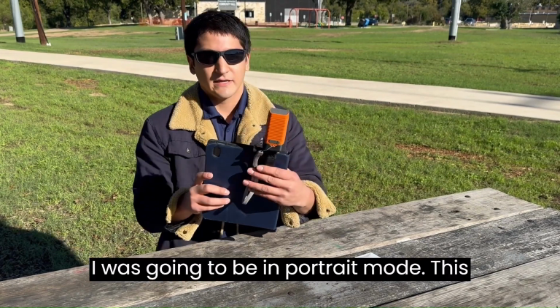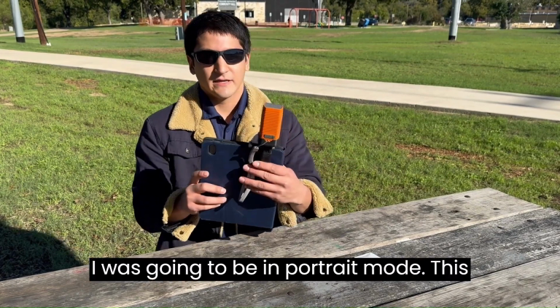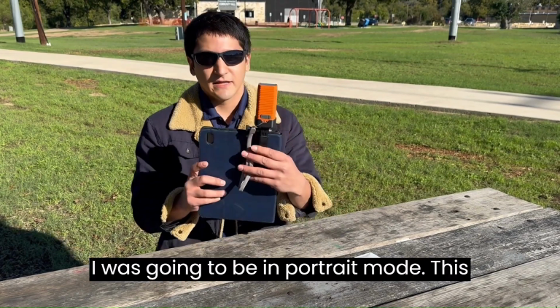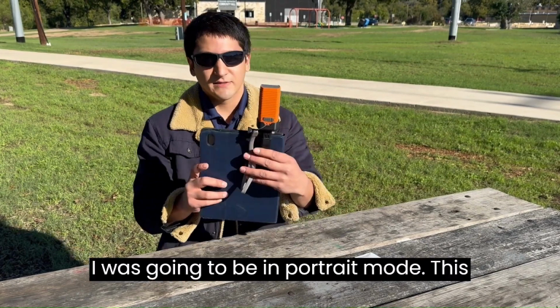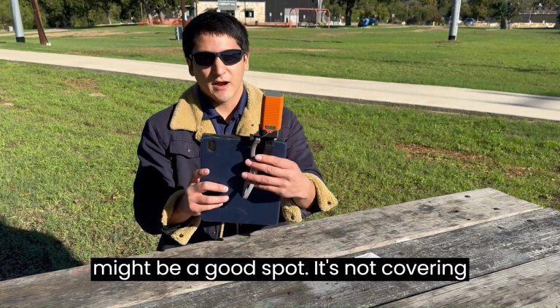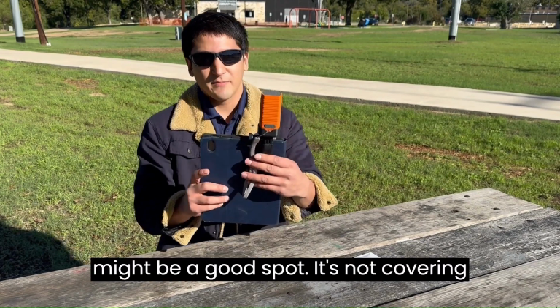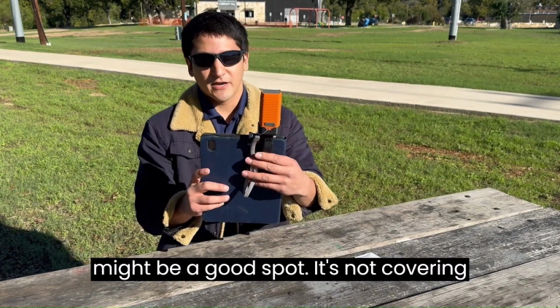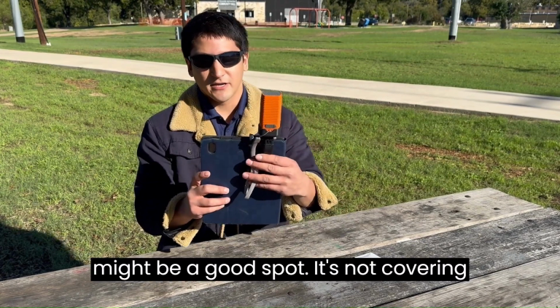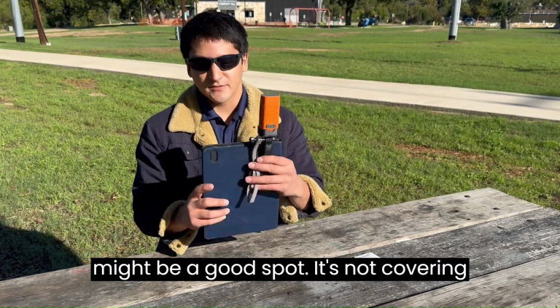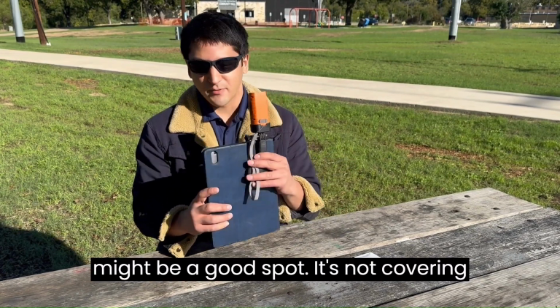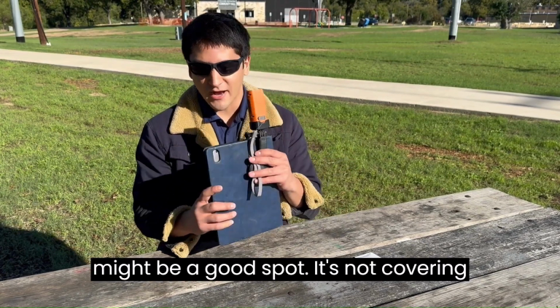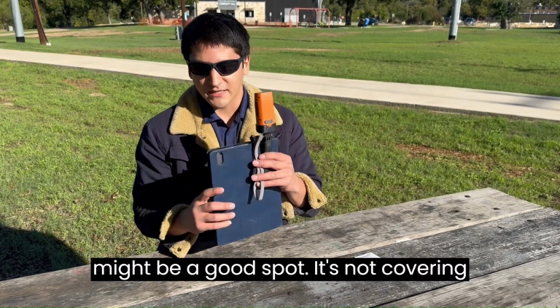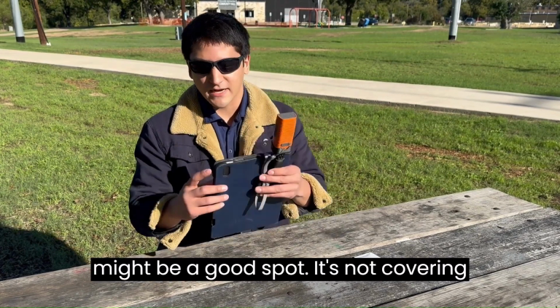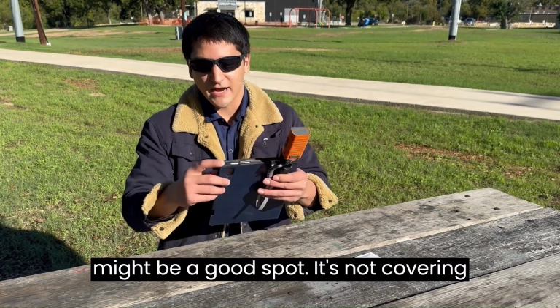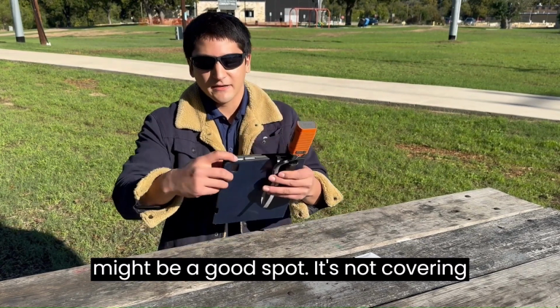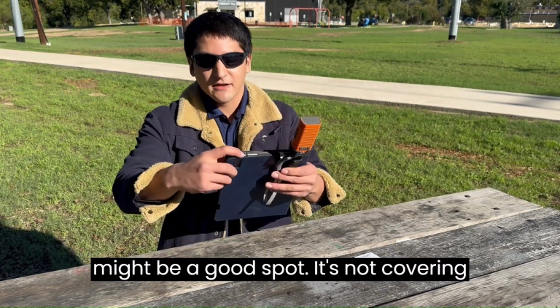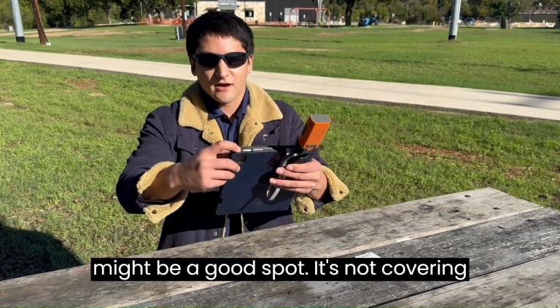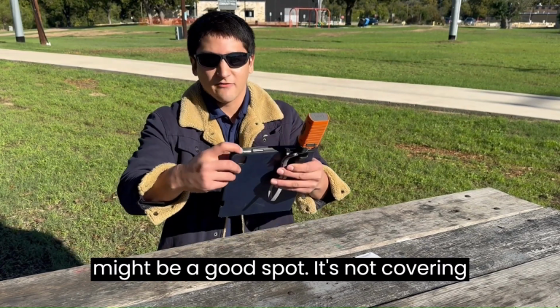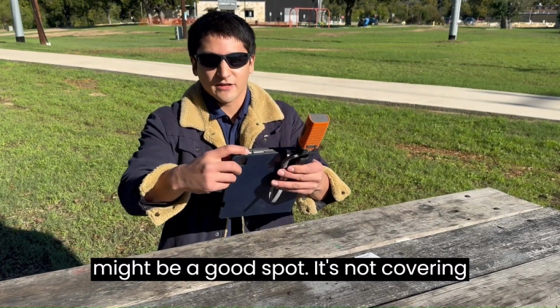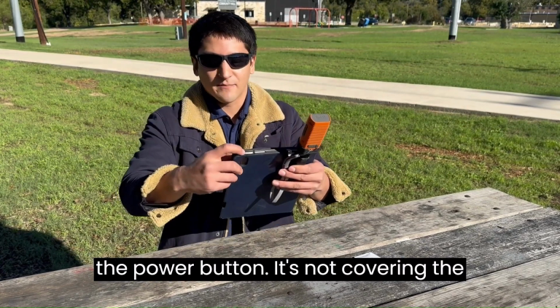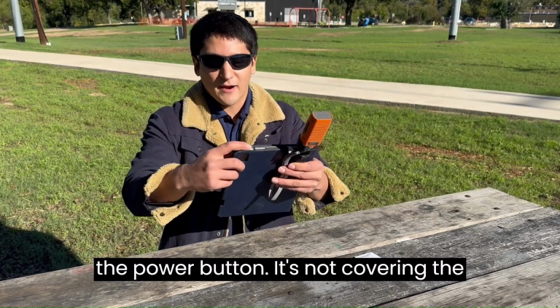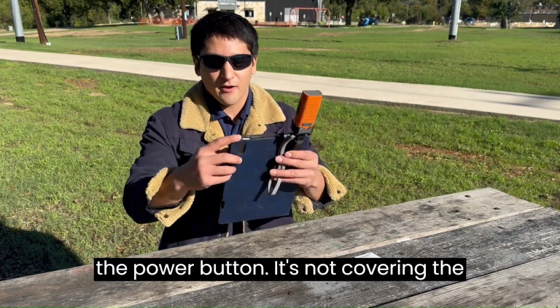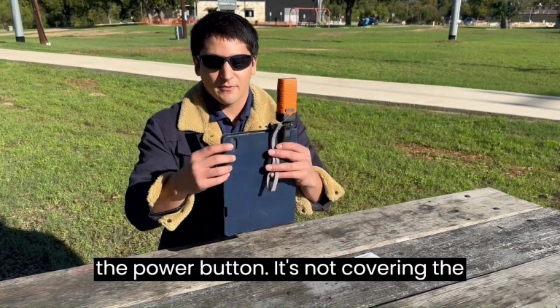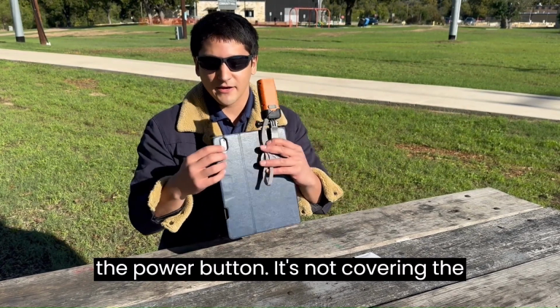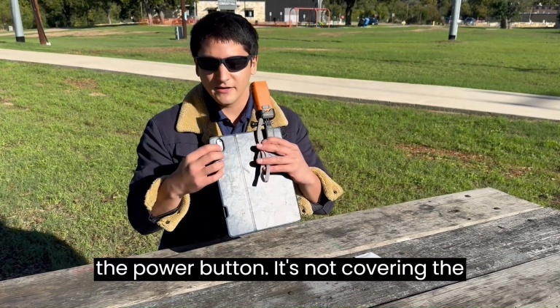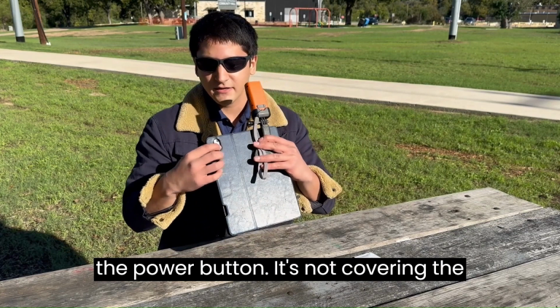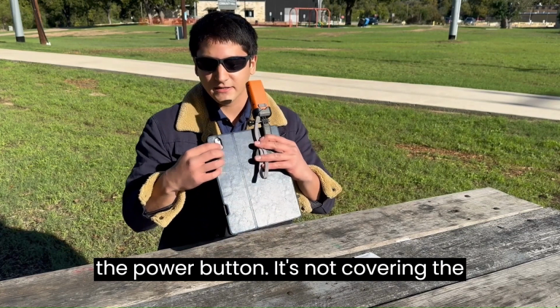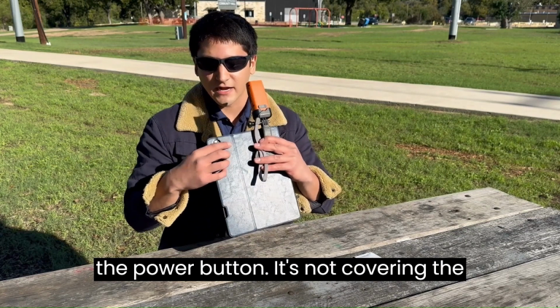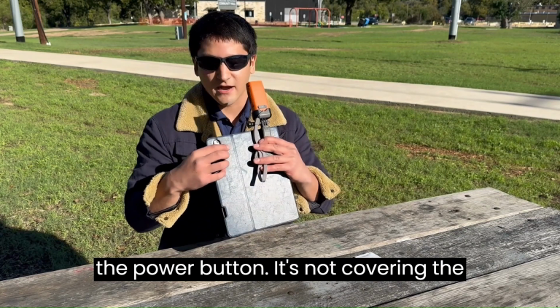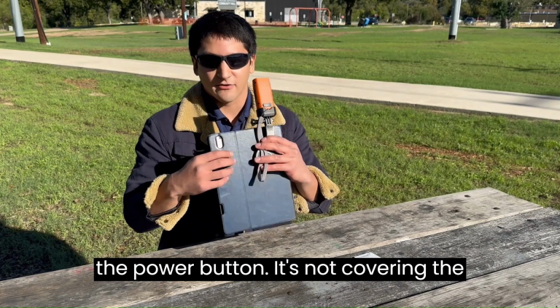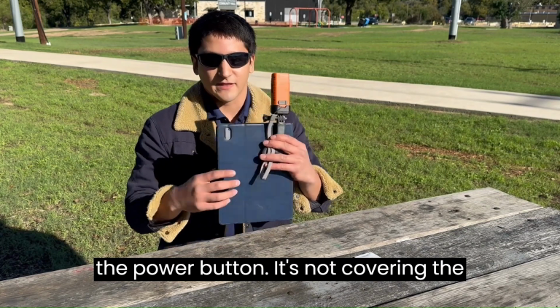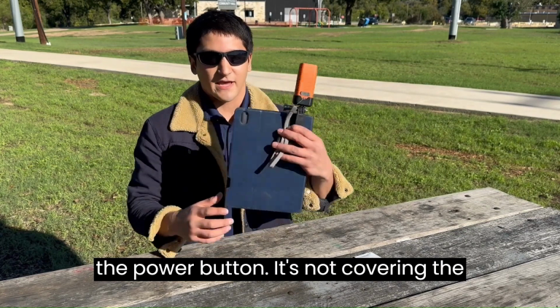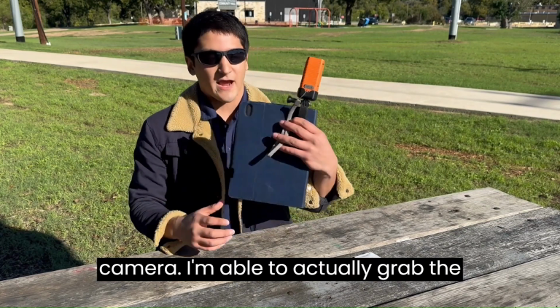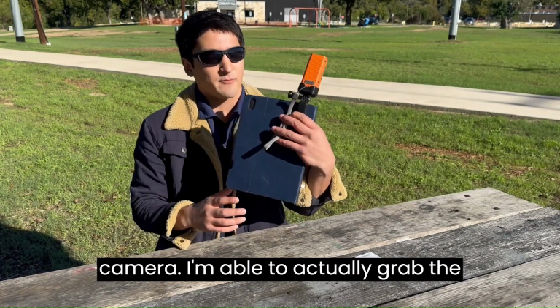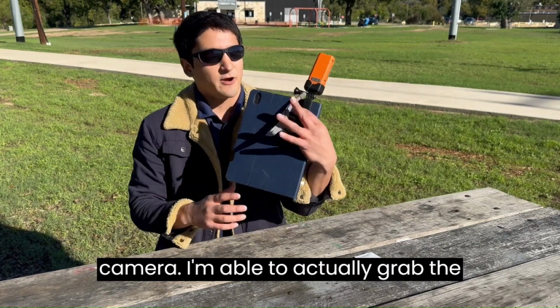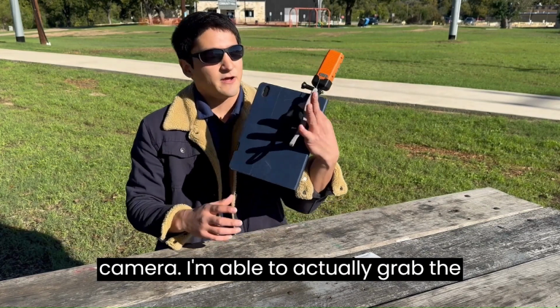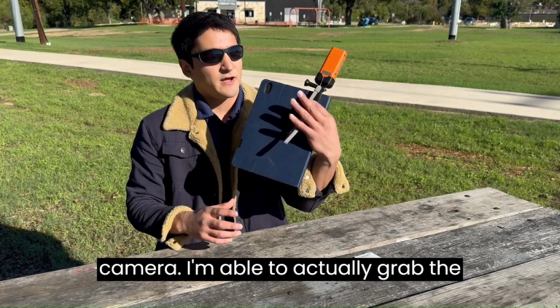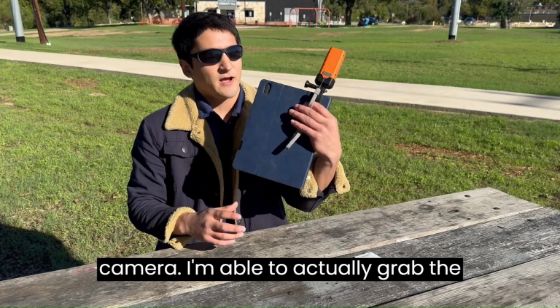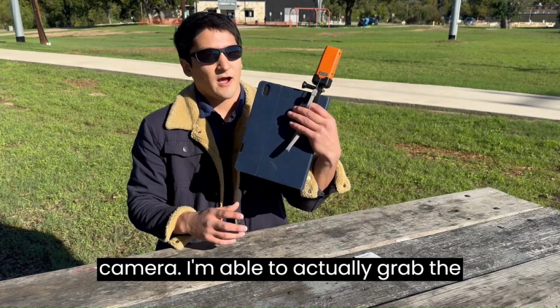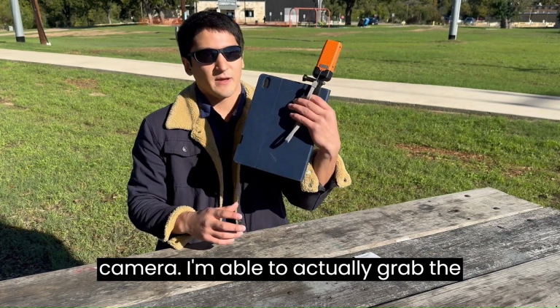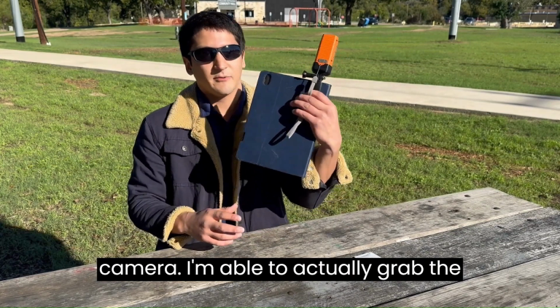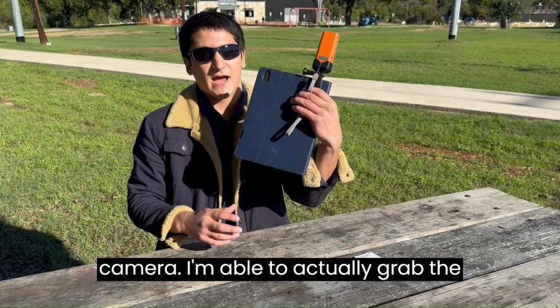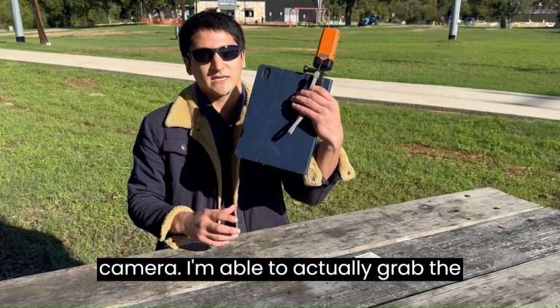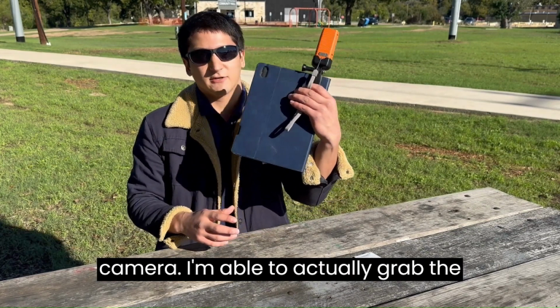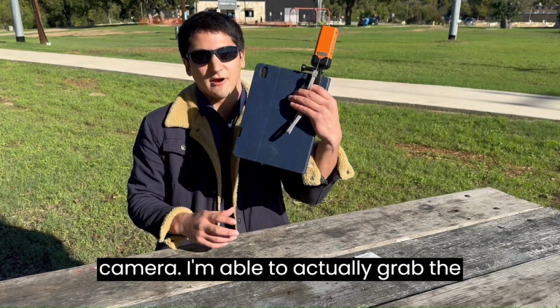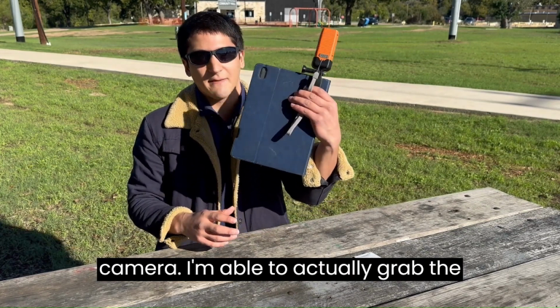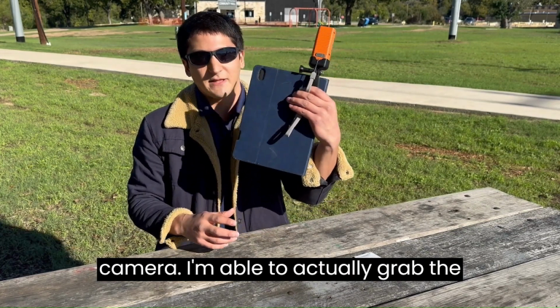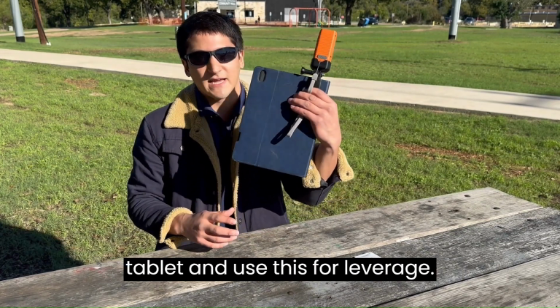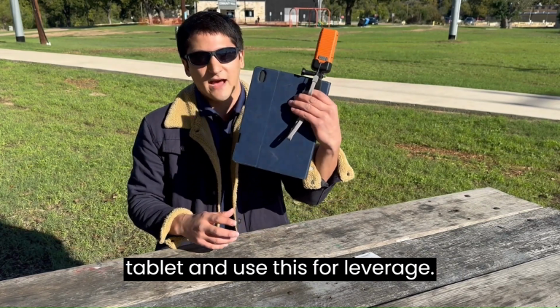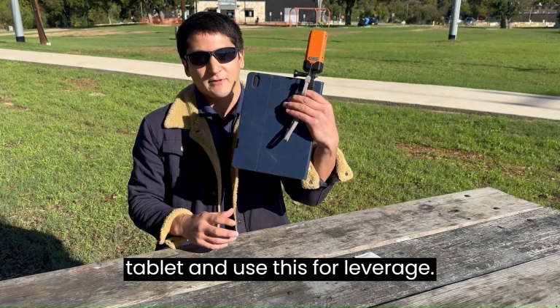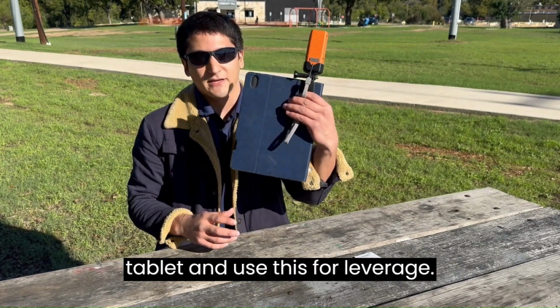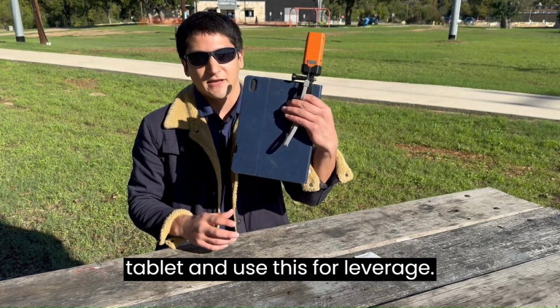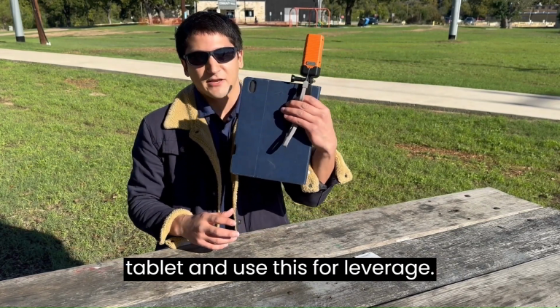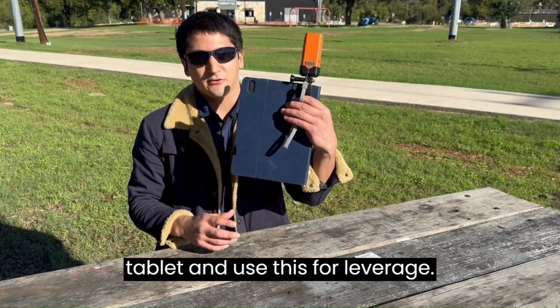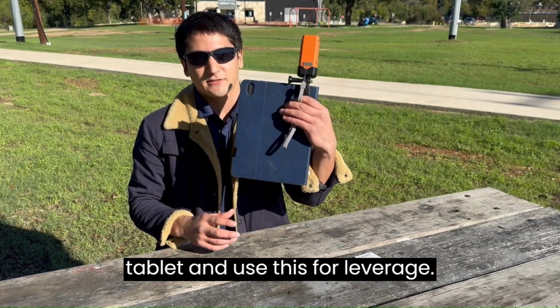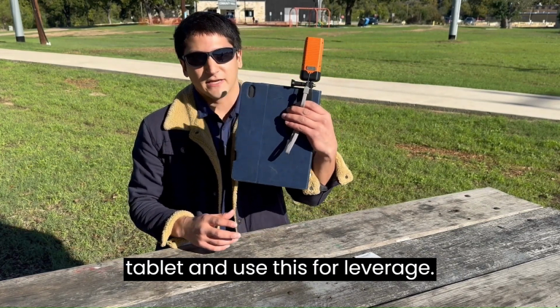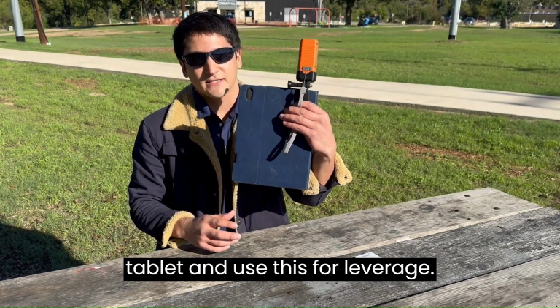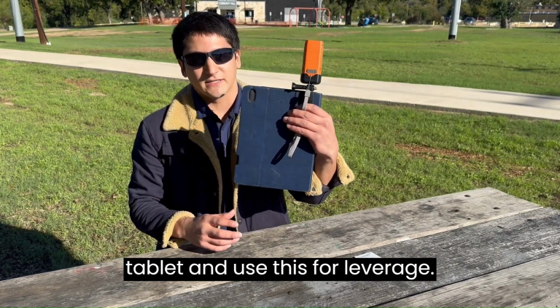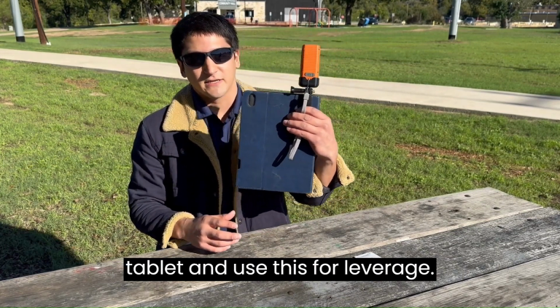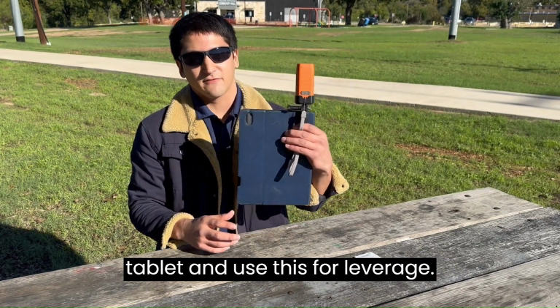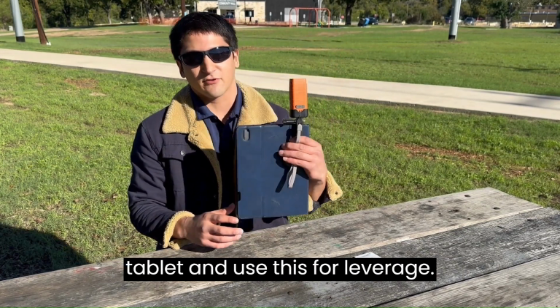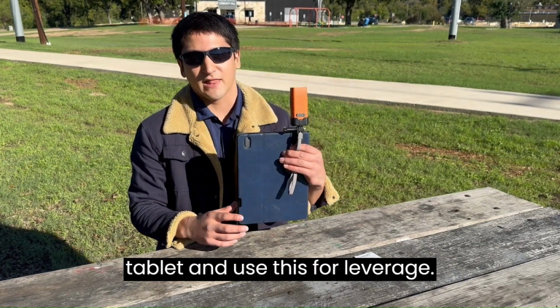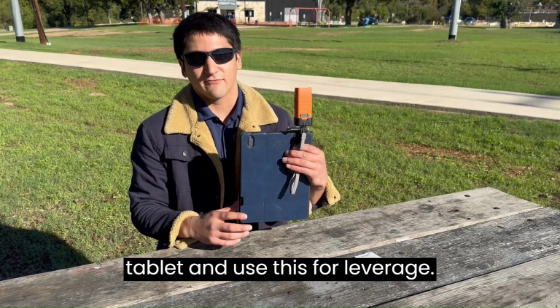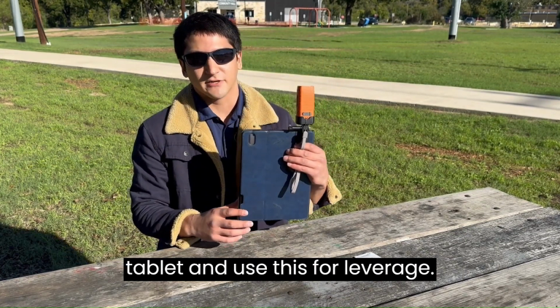This might be a good spot — it's not covering the power button, it's not covering the camera. I'm able to actually grab the tablet and use this for leverage.